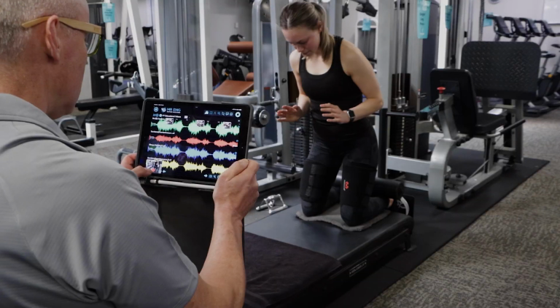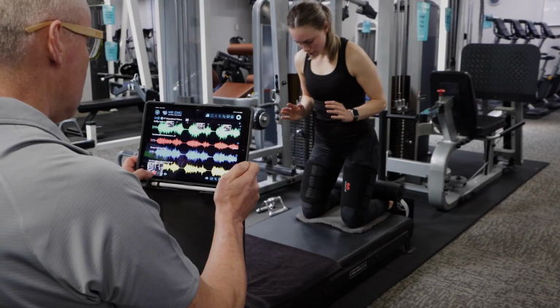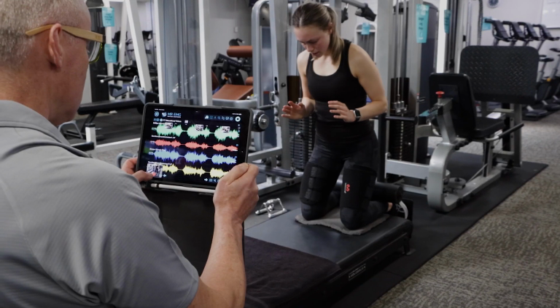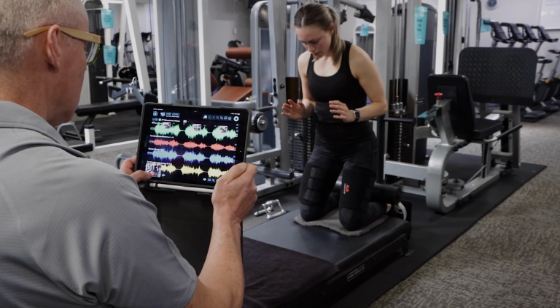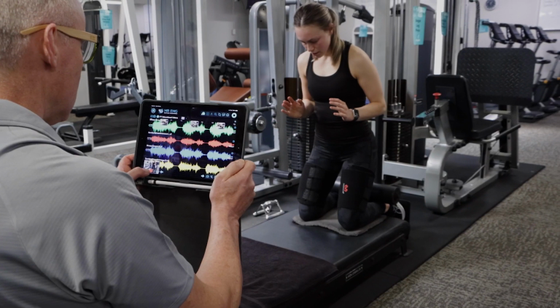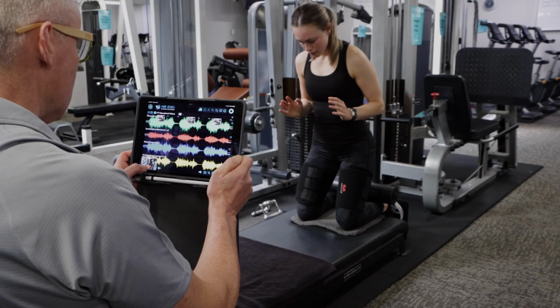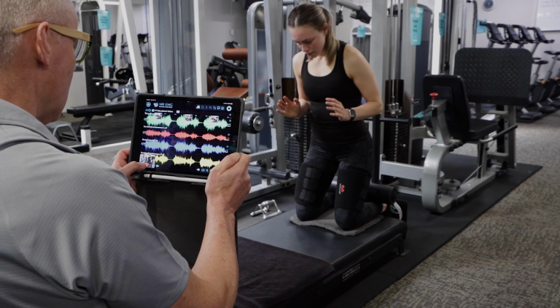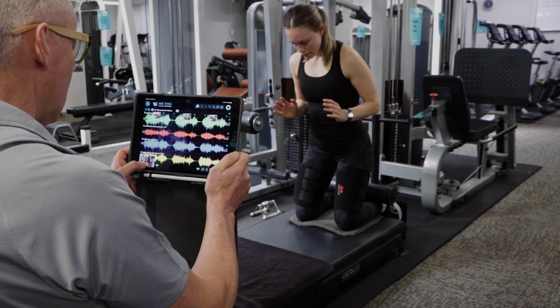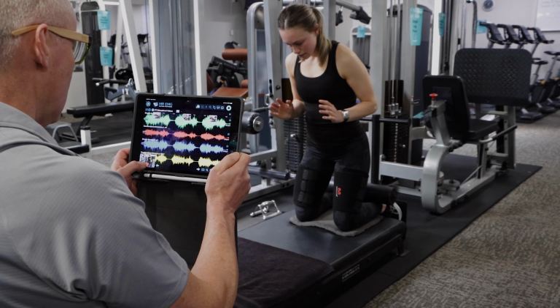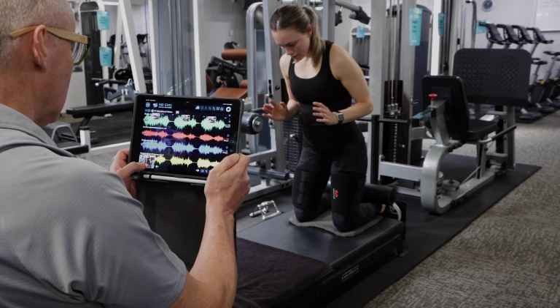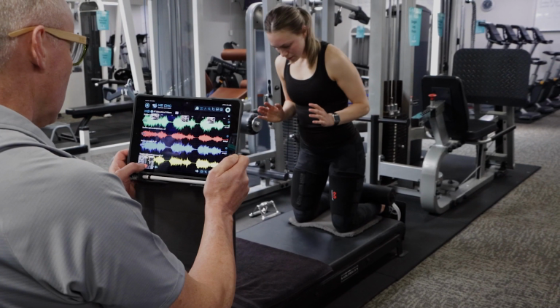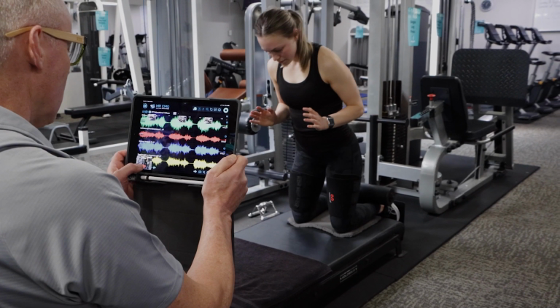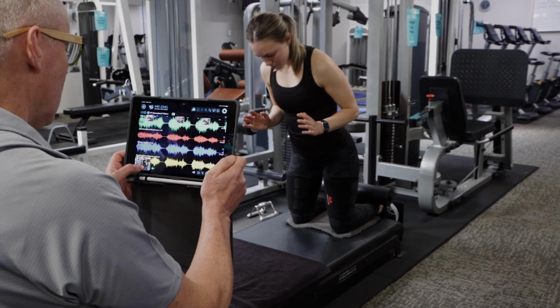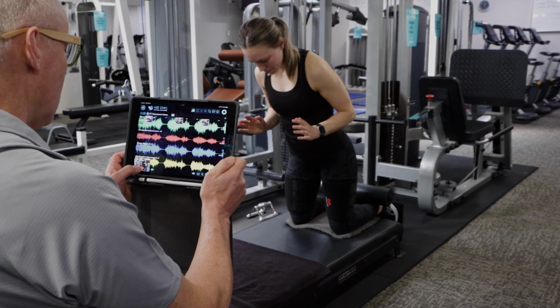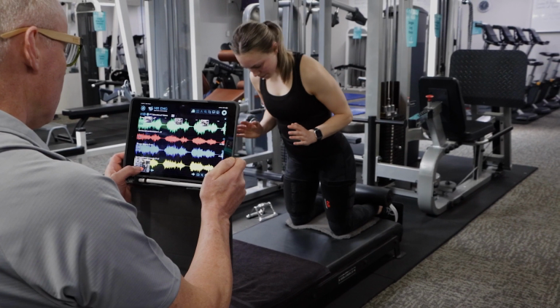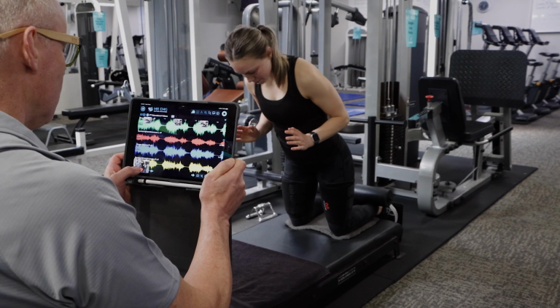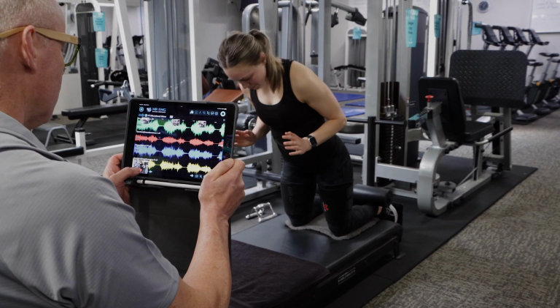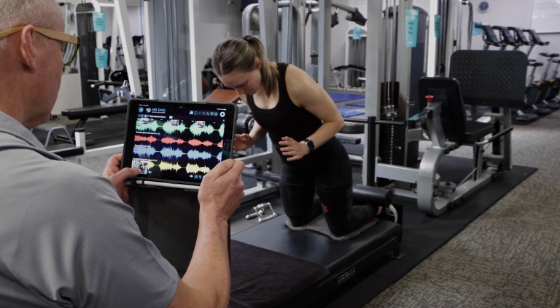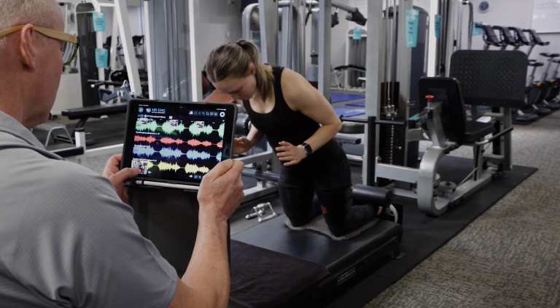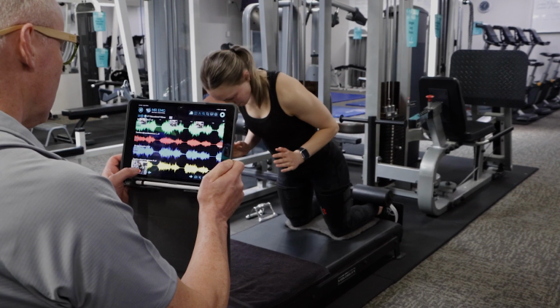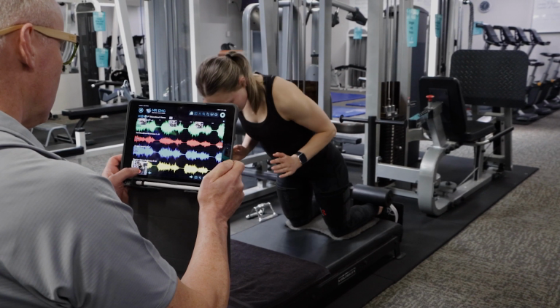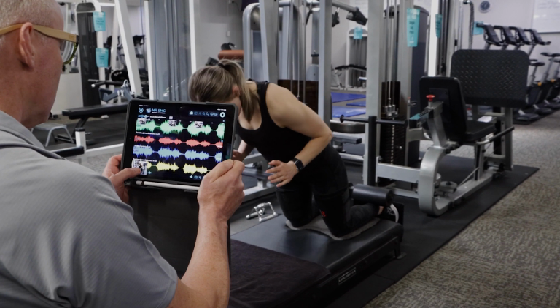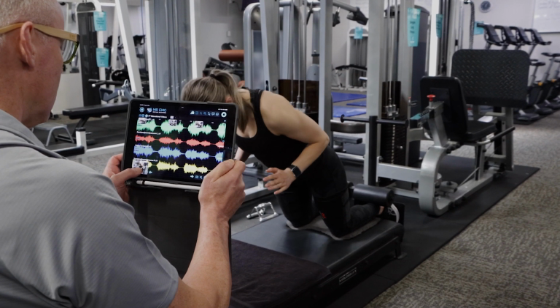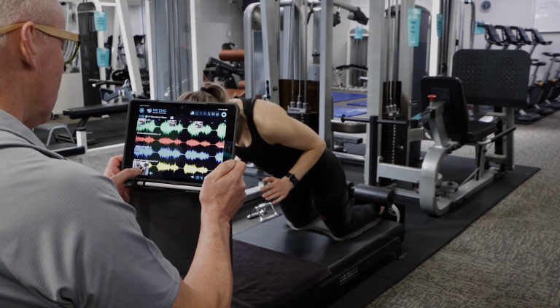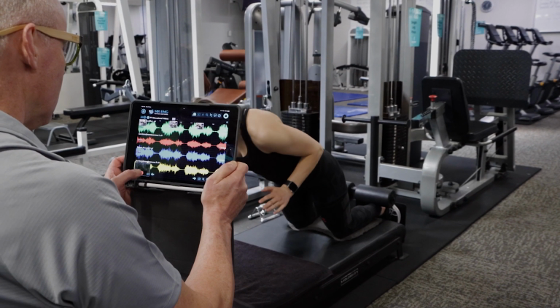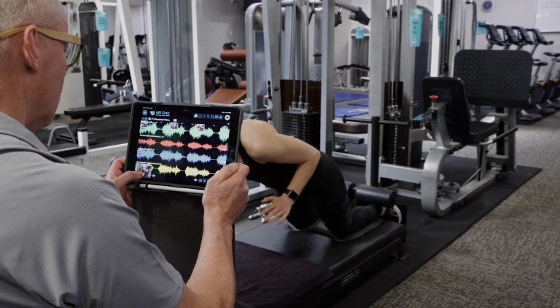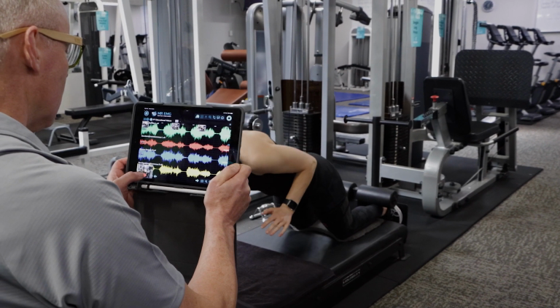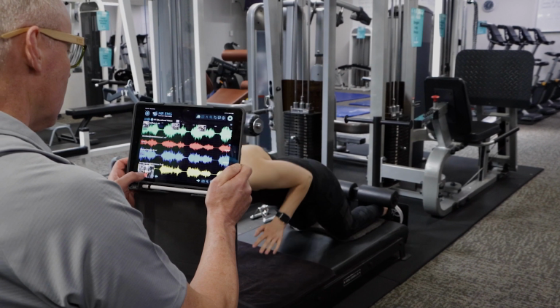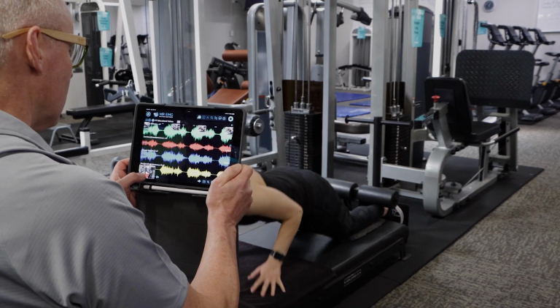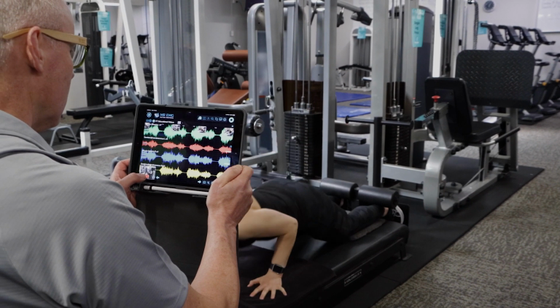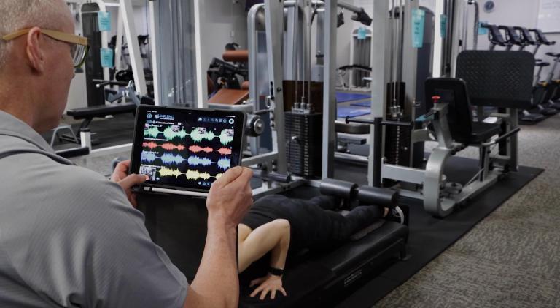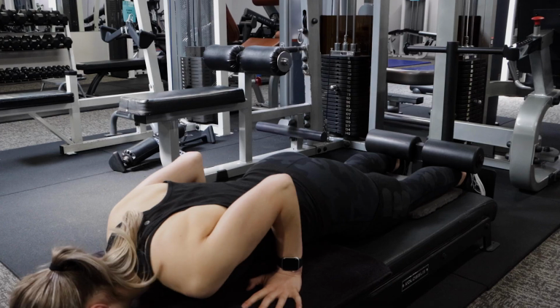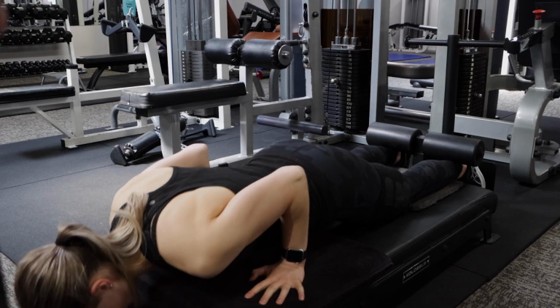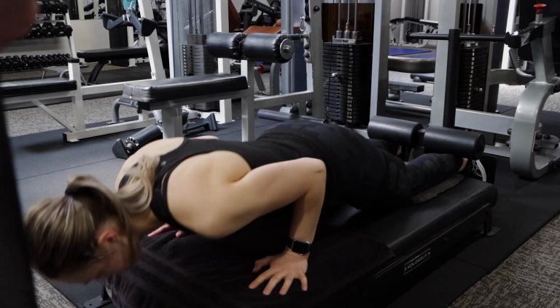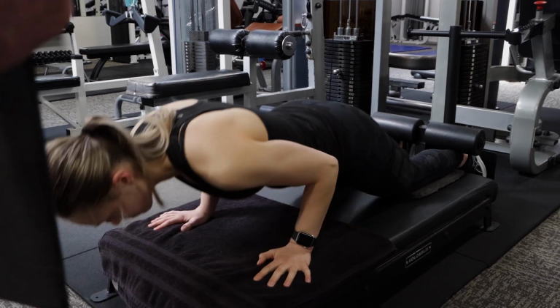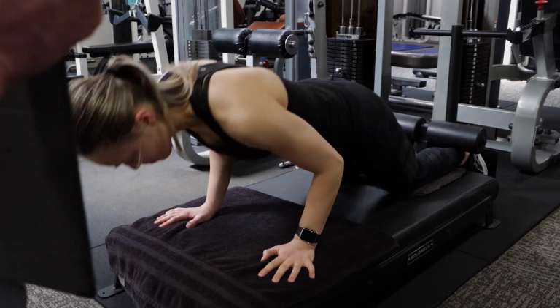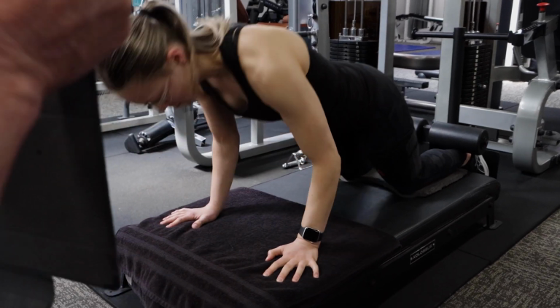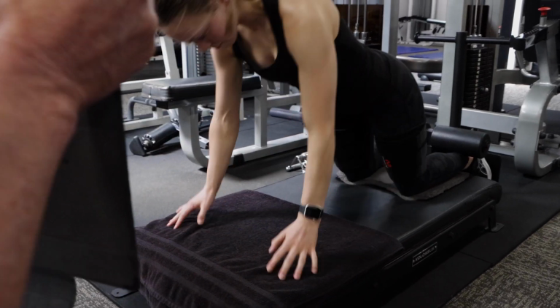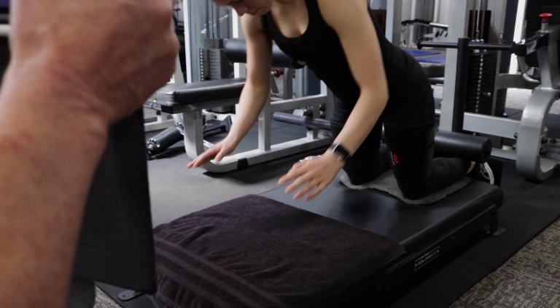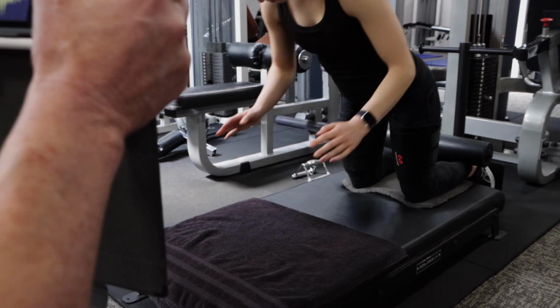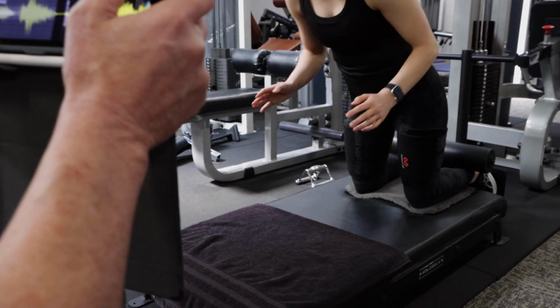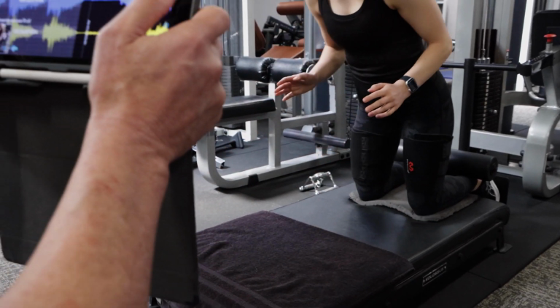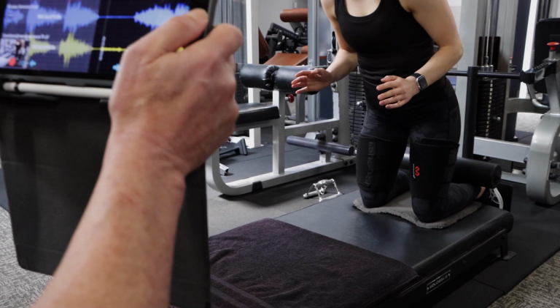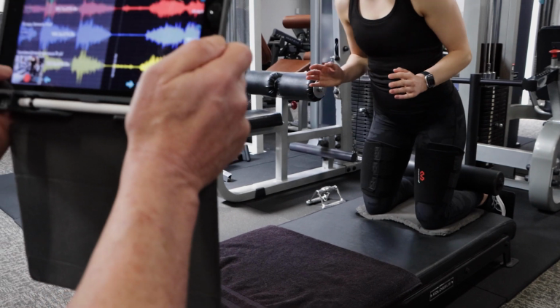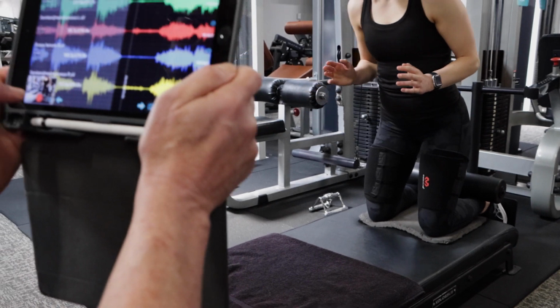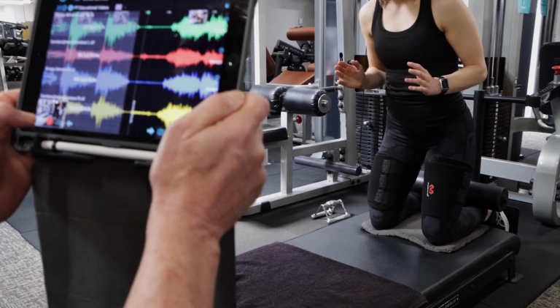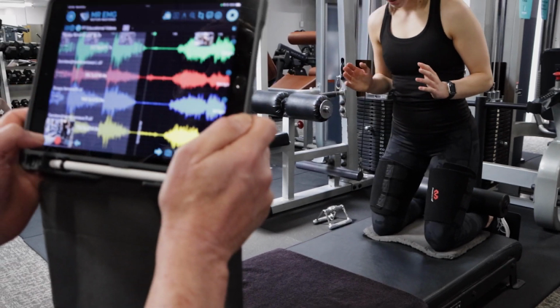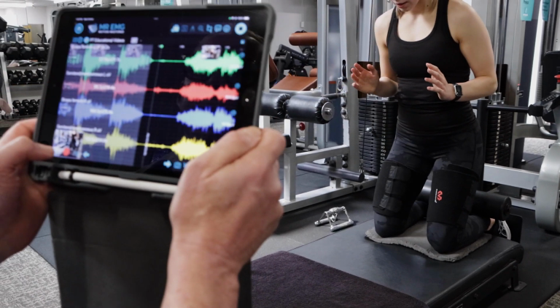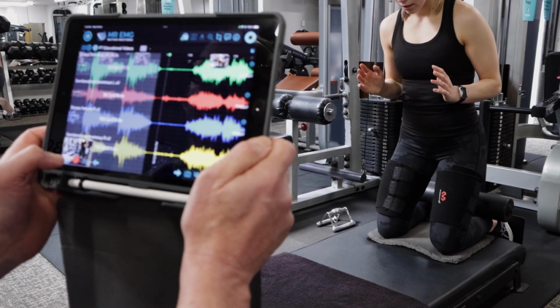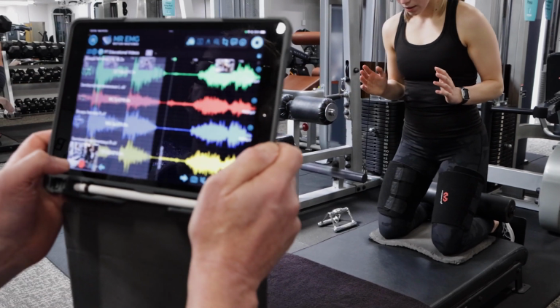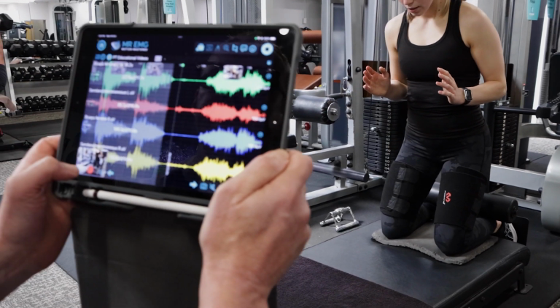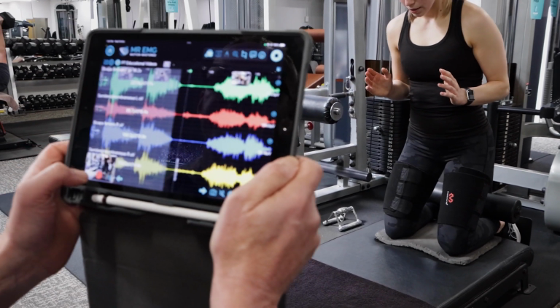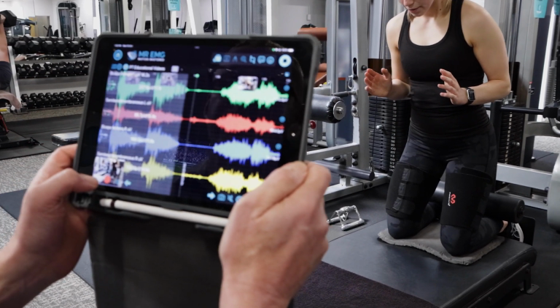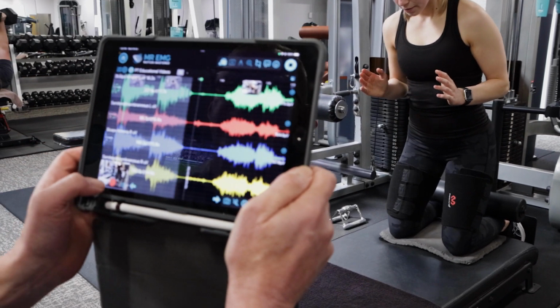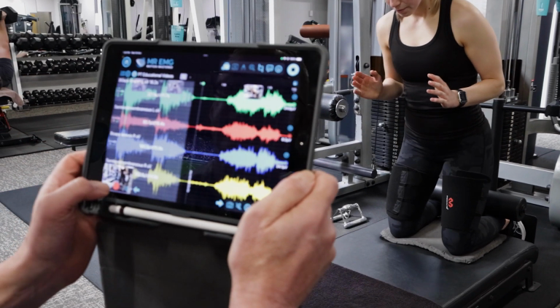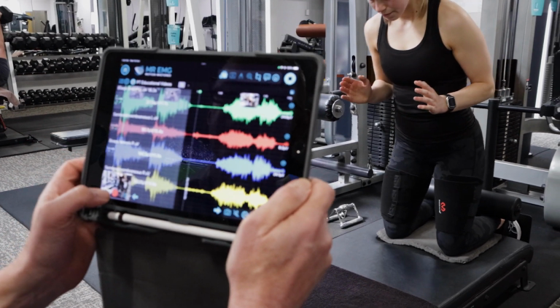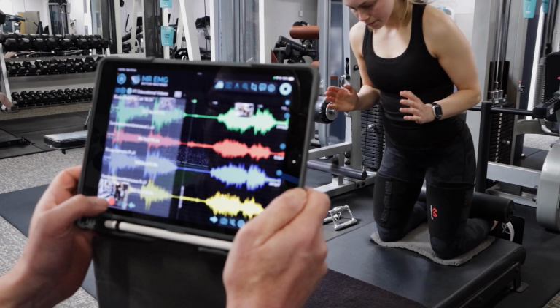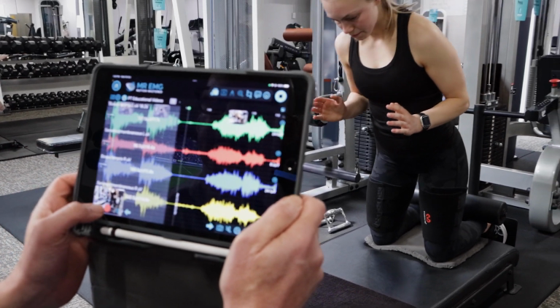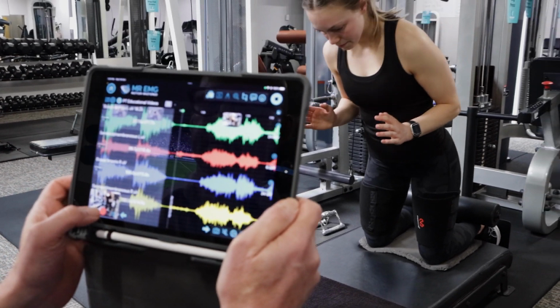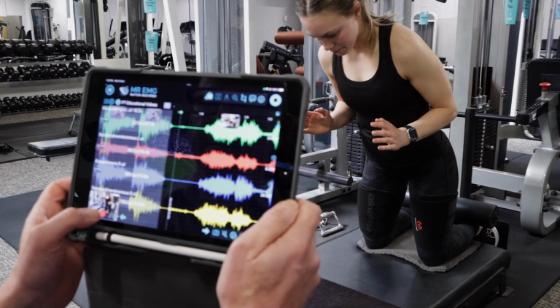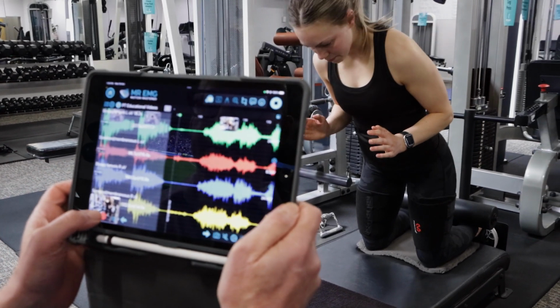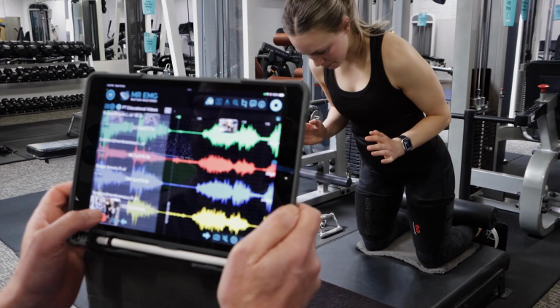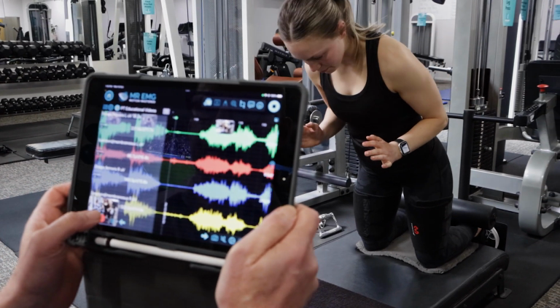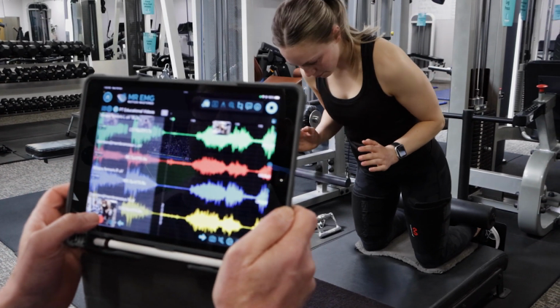Now we will test Nordic hamstrings. Ensure your client has good form and range of motion during each repetition.